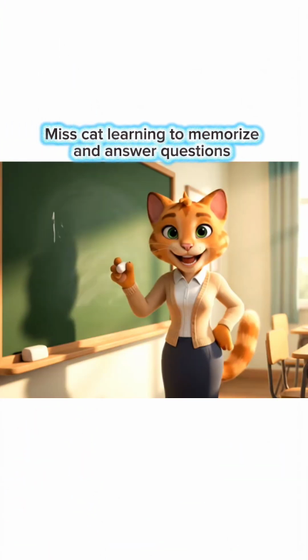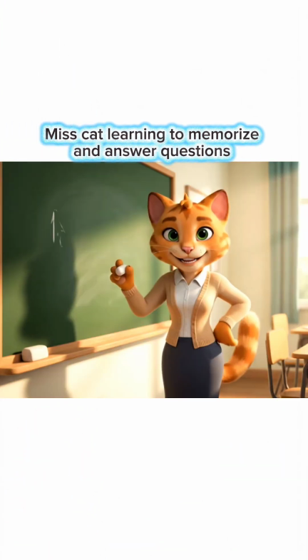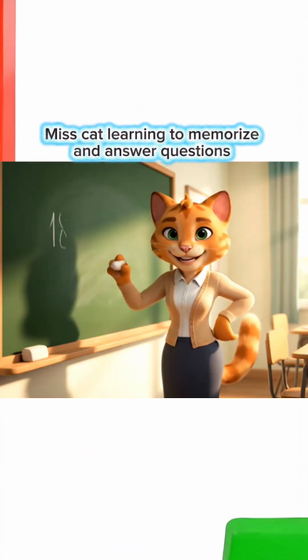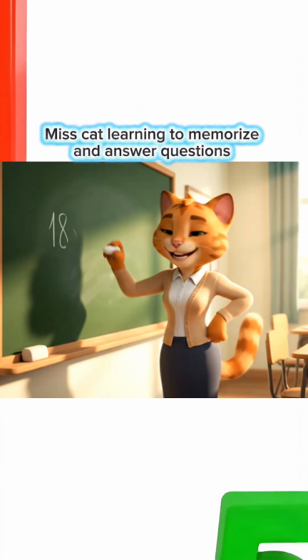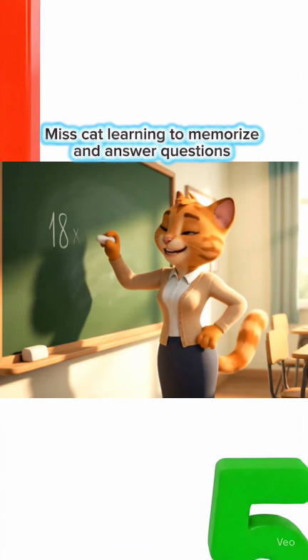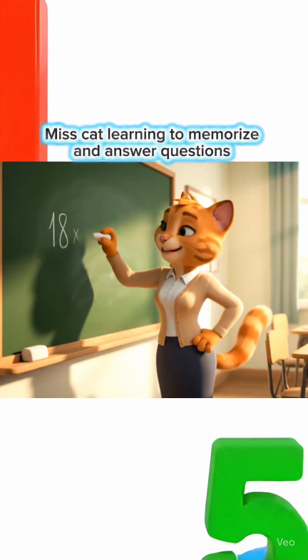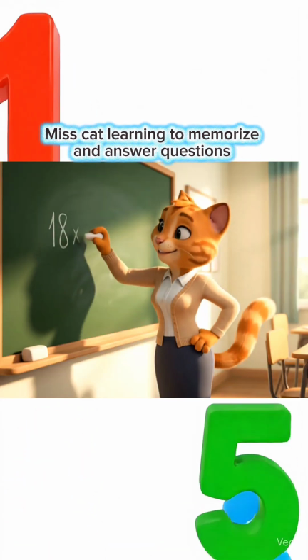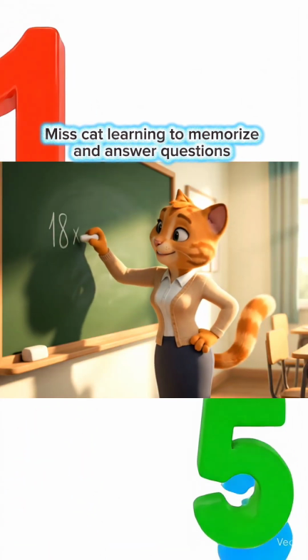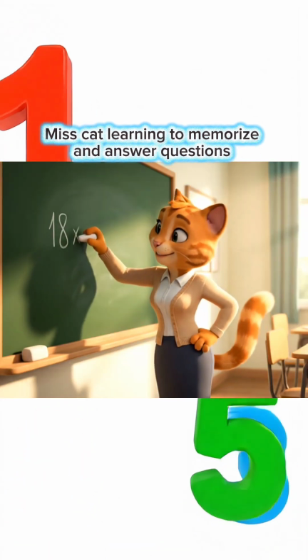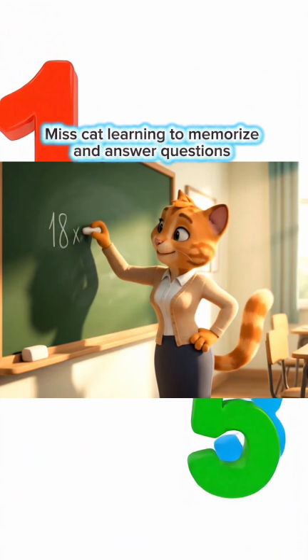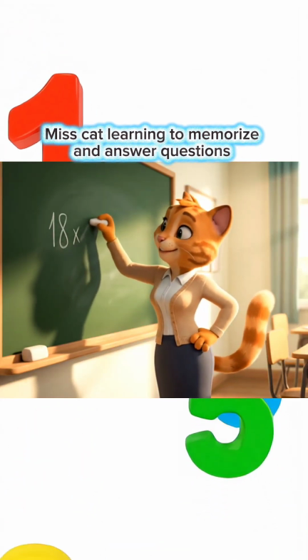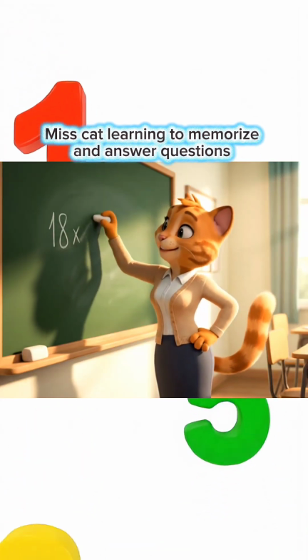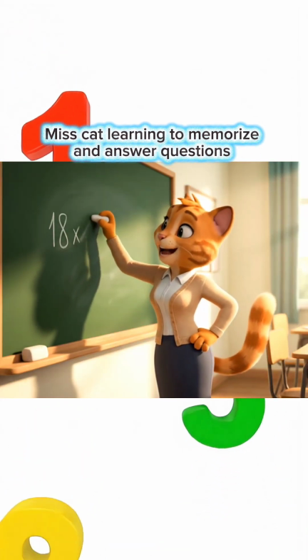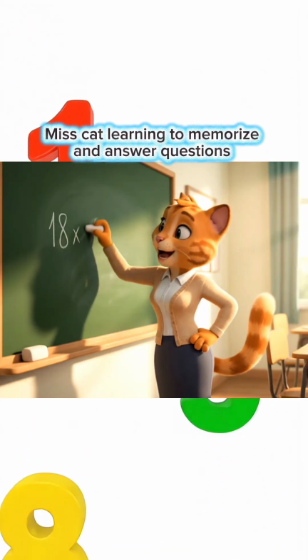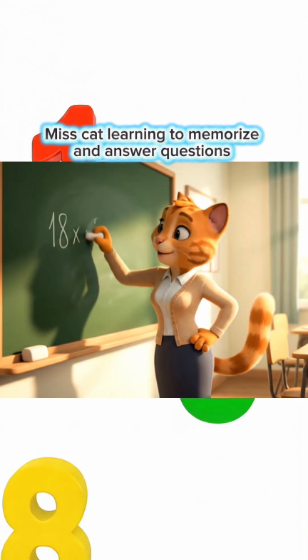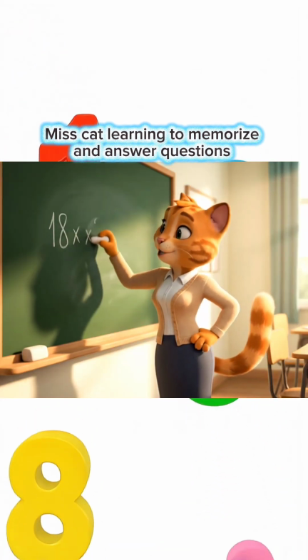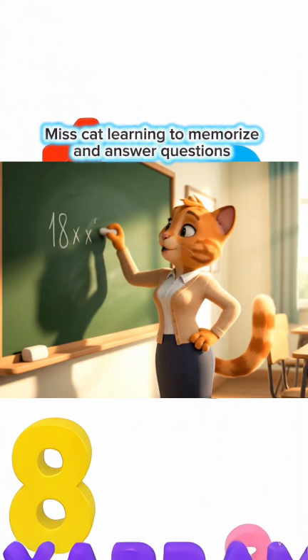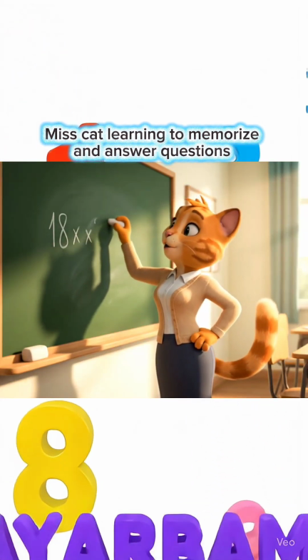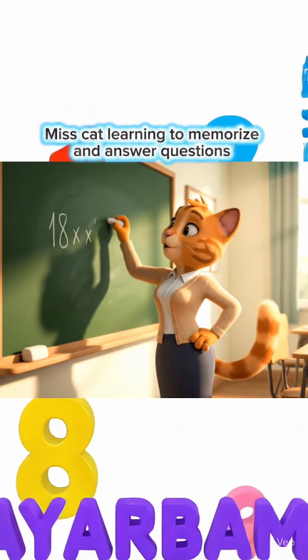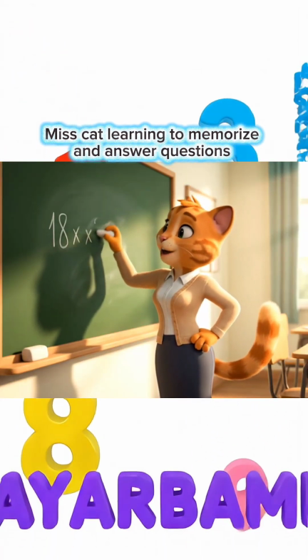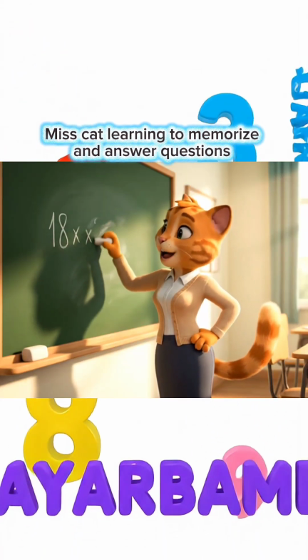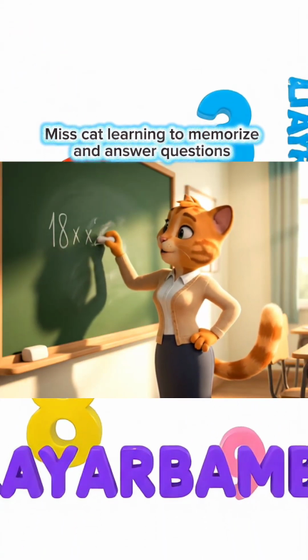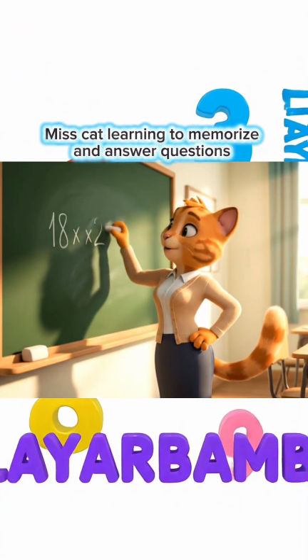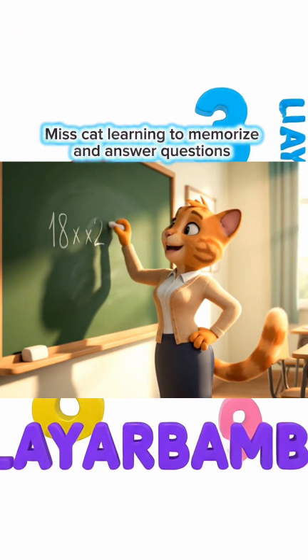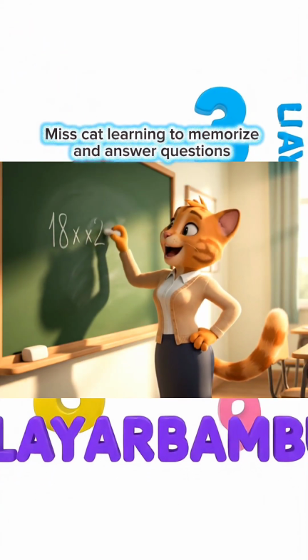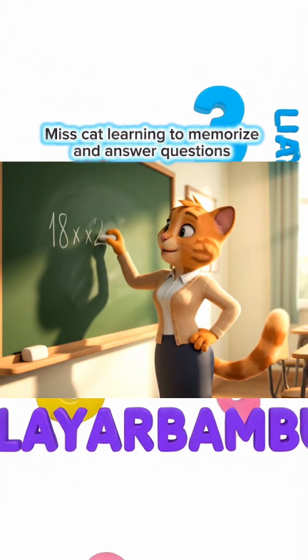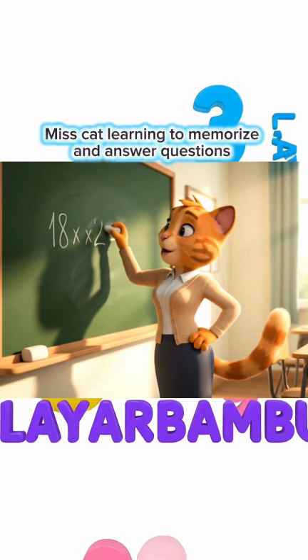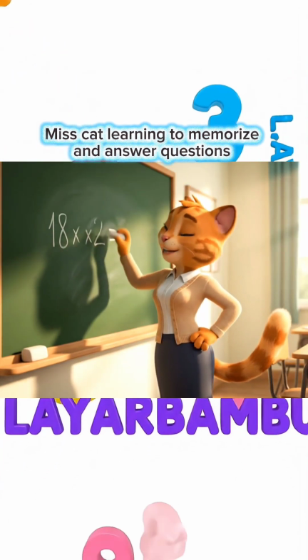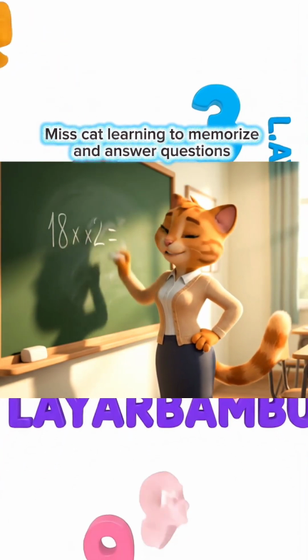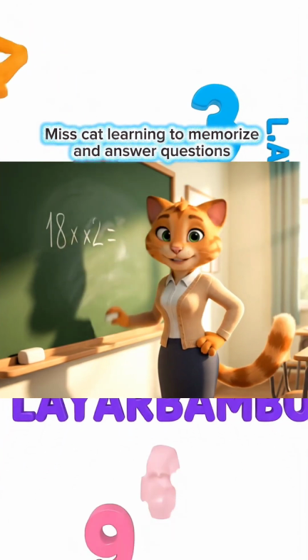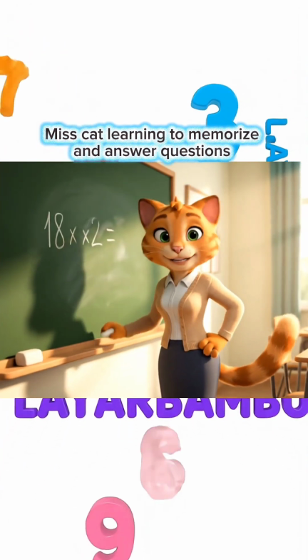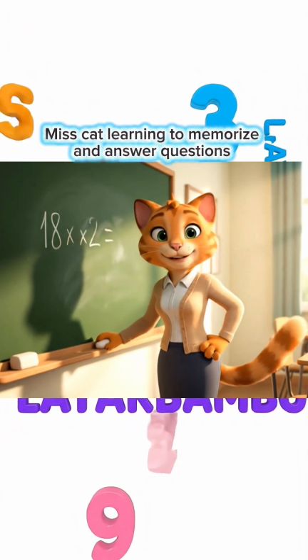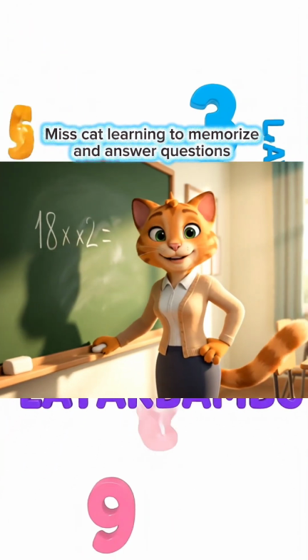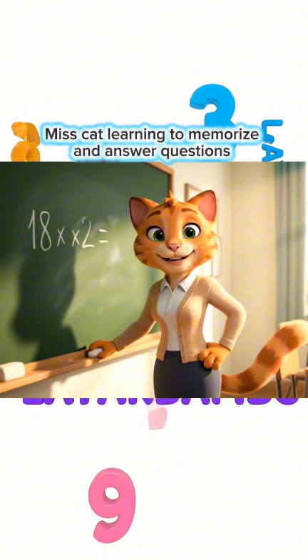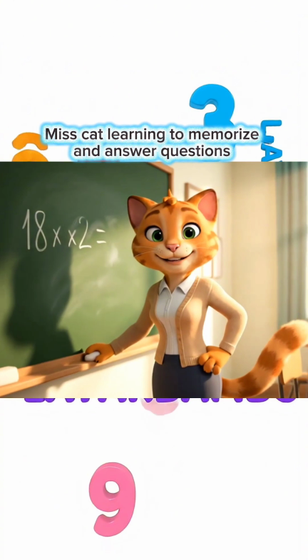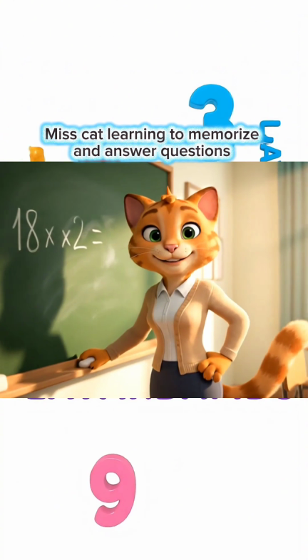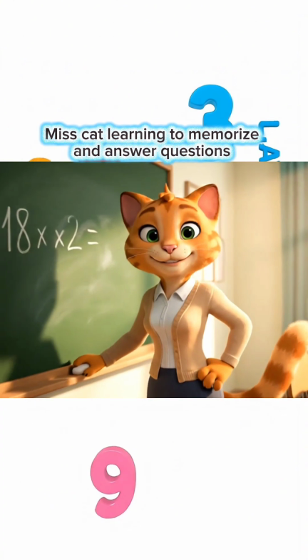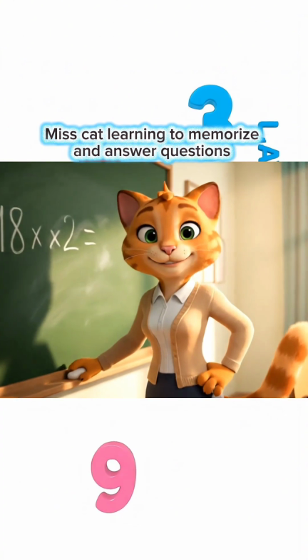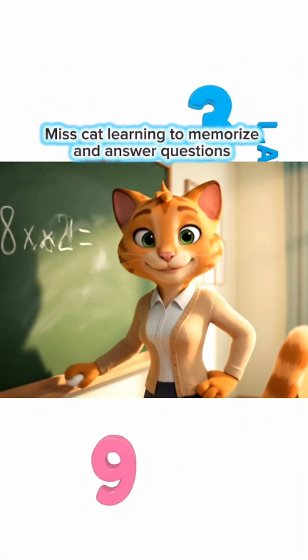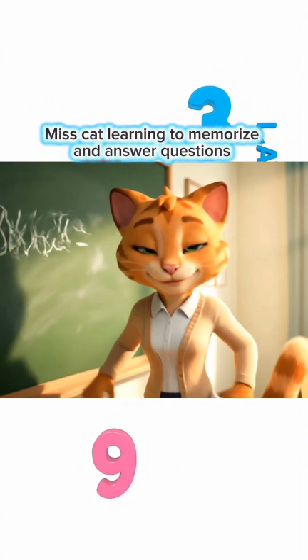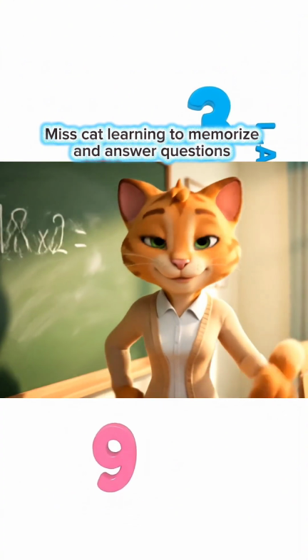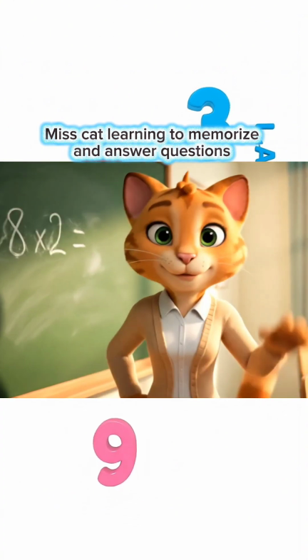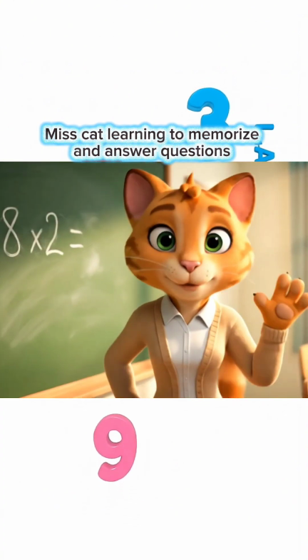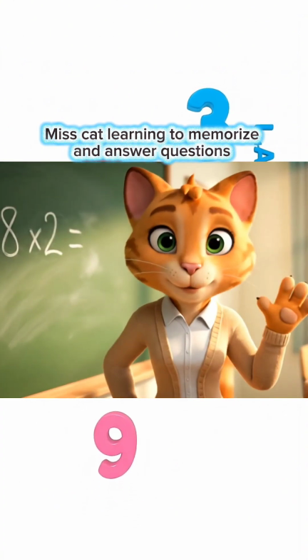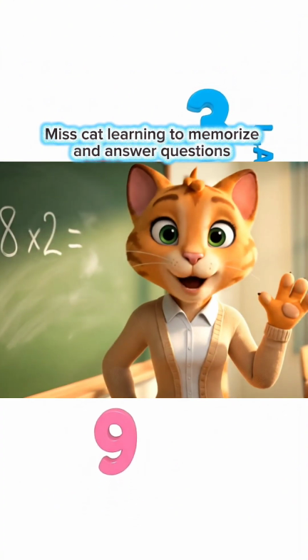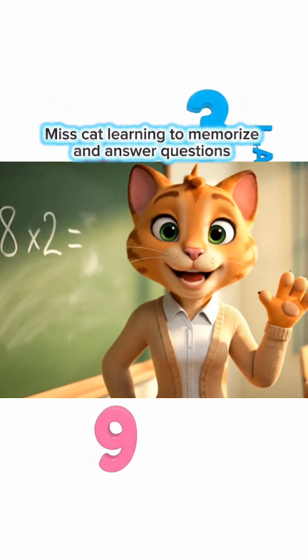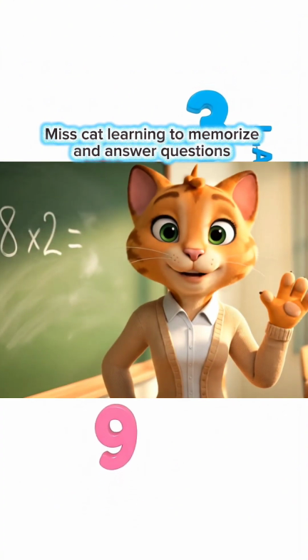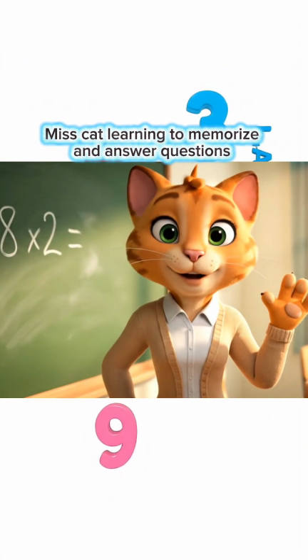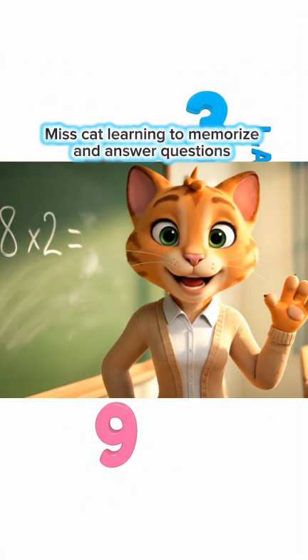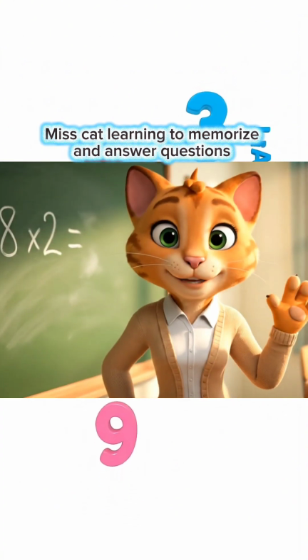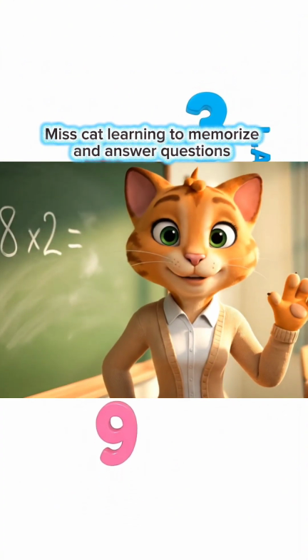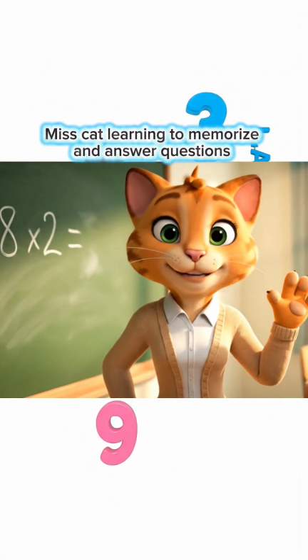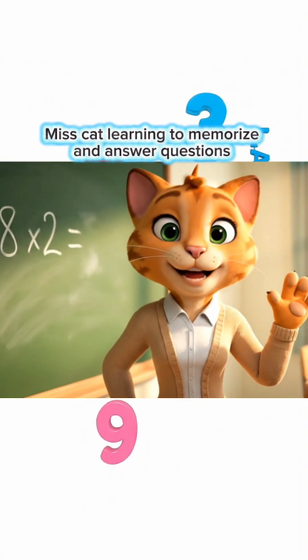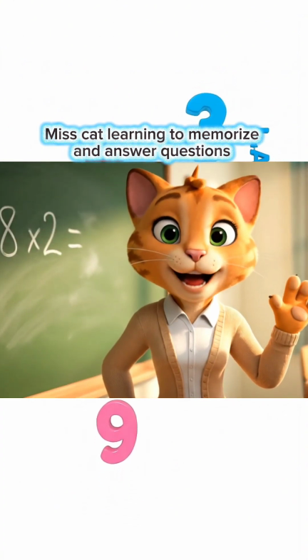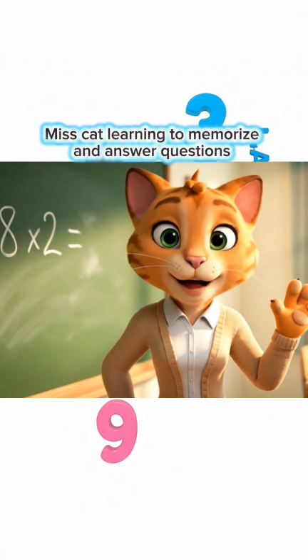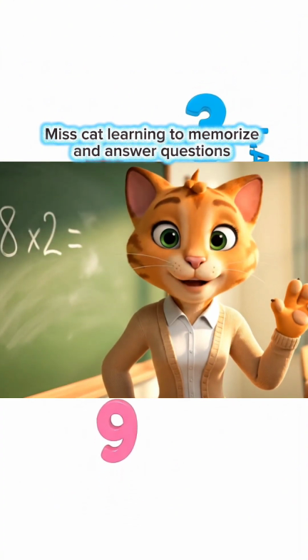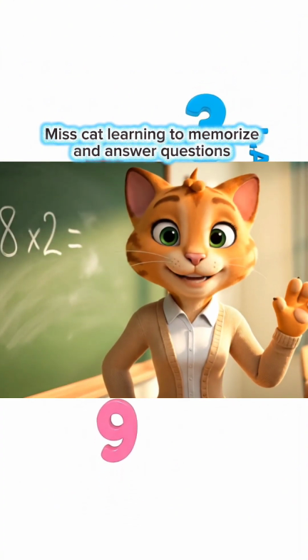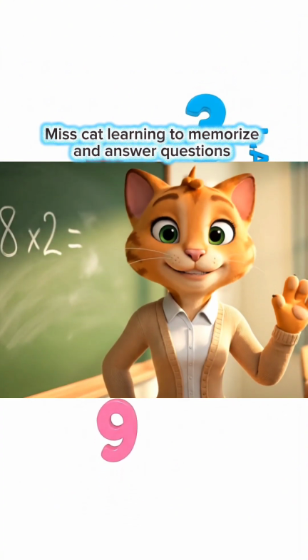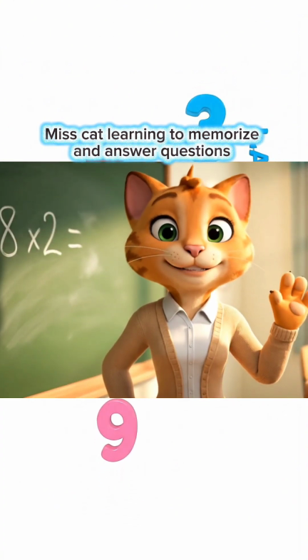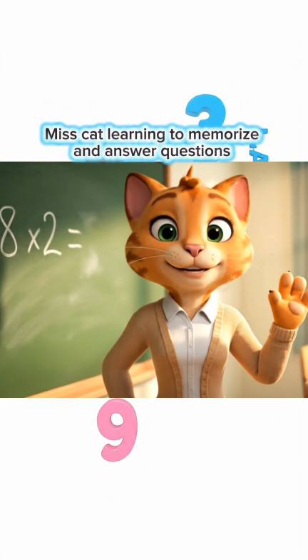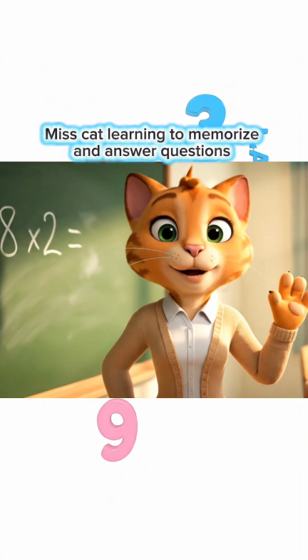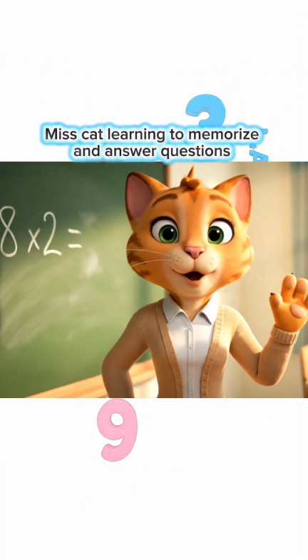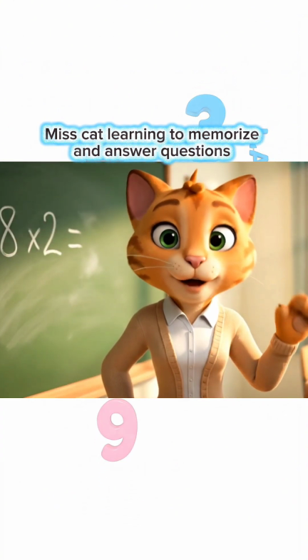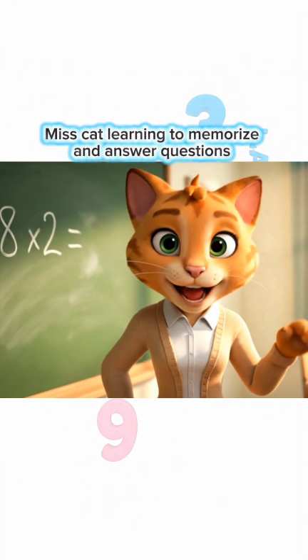18 times 2 equals how much, children? Write your answer in the comments, okay?